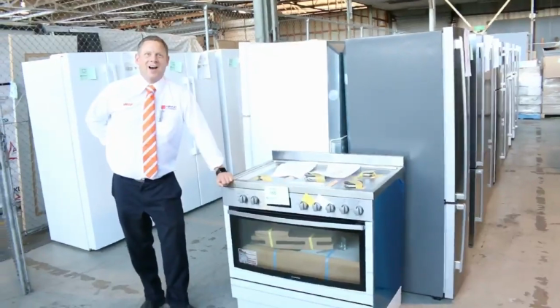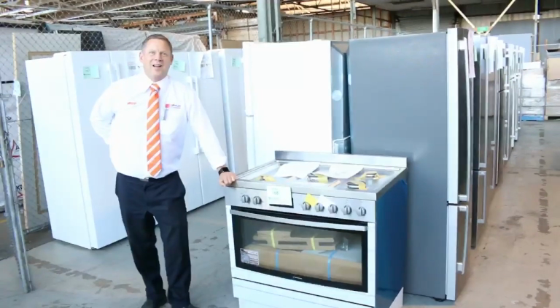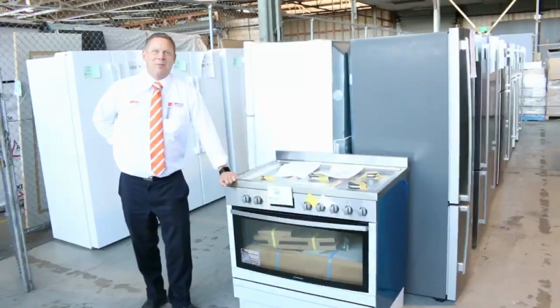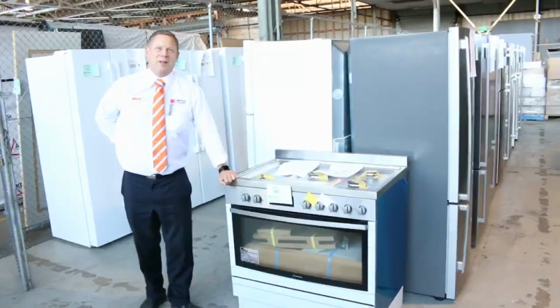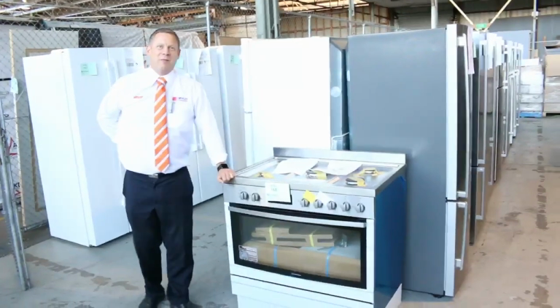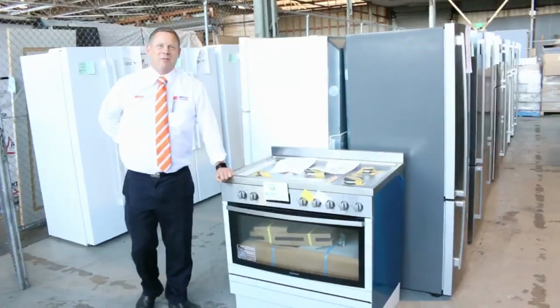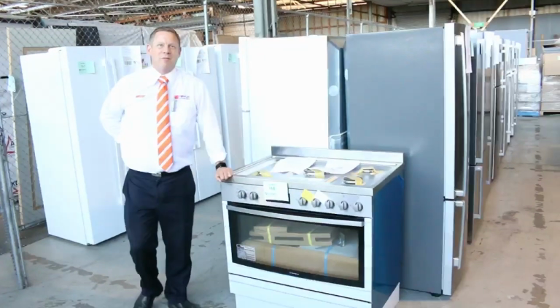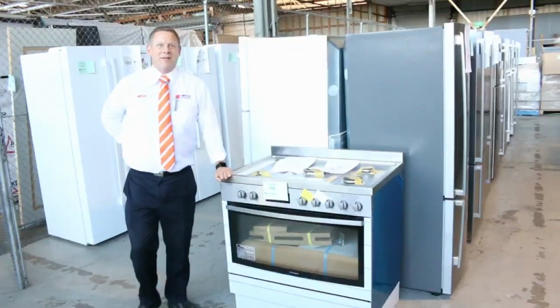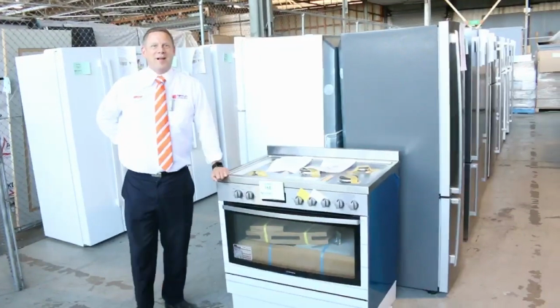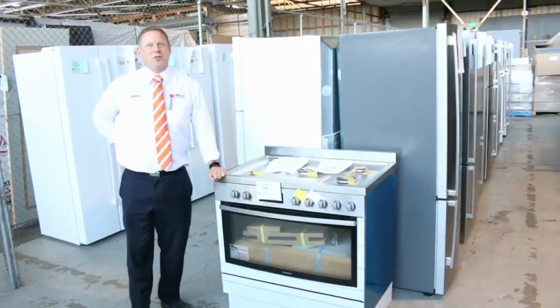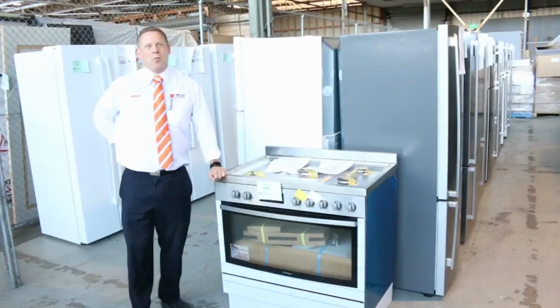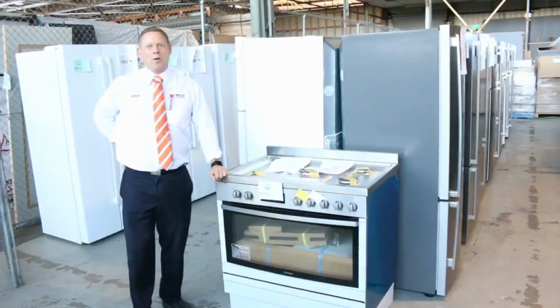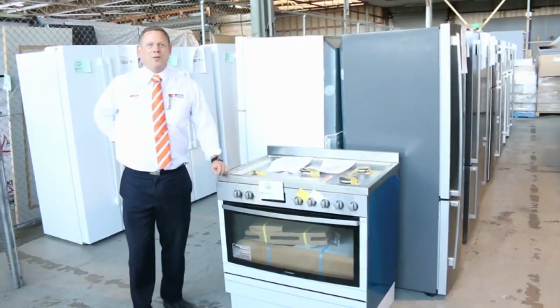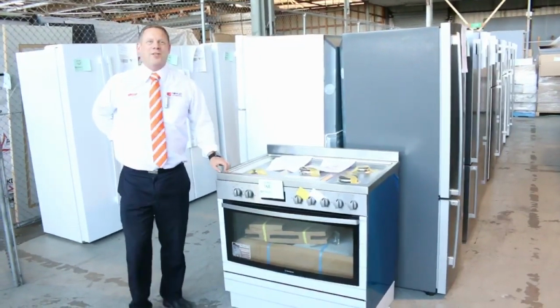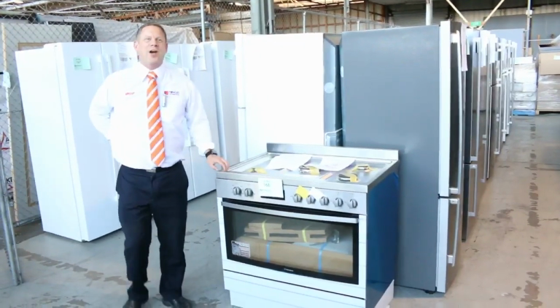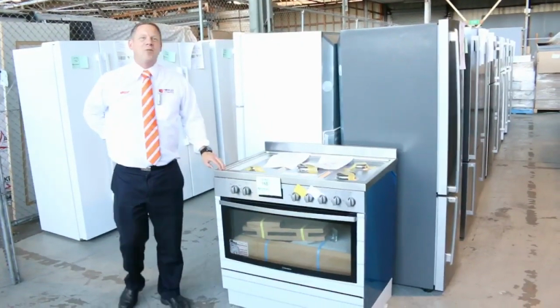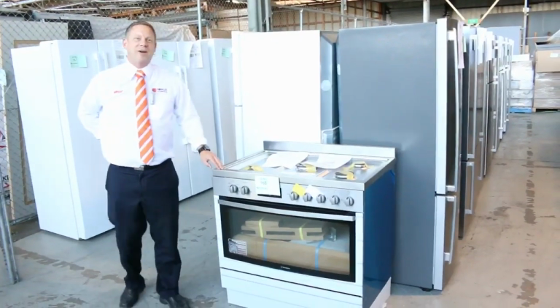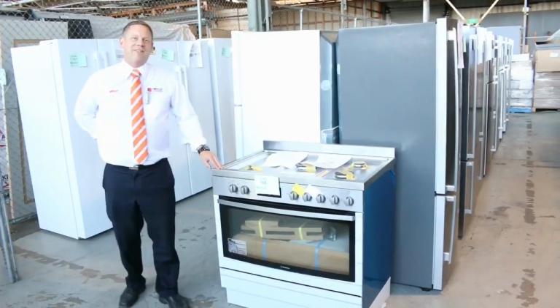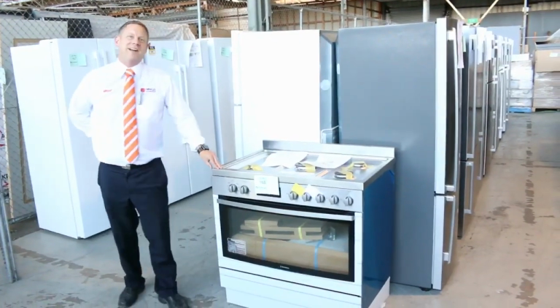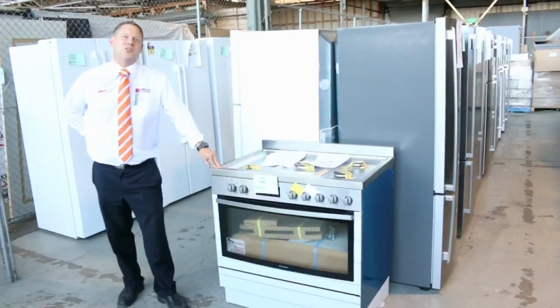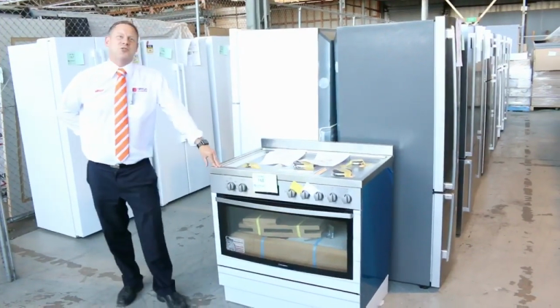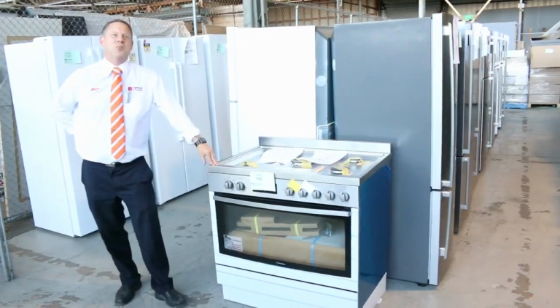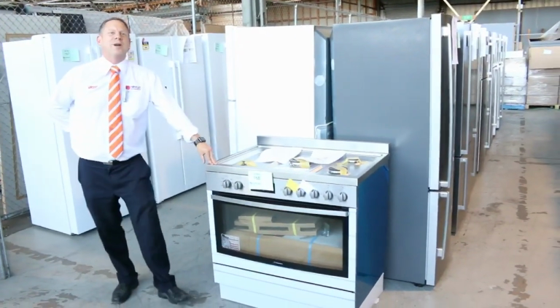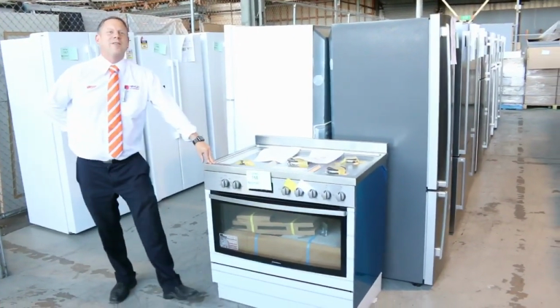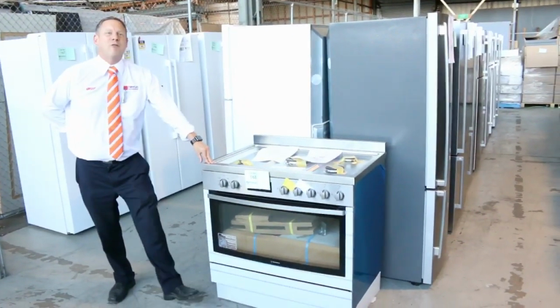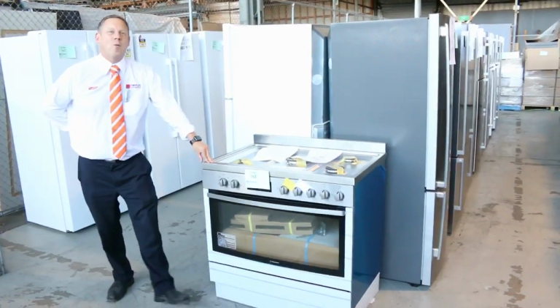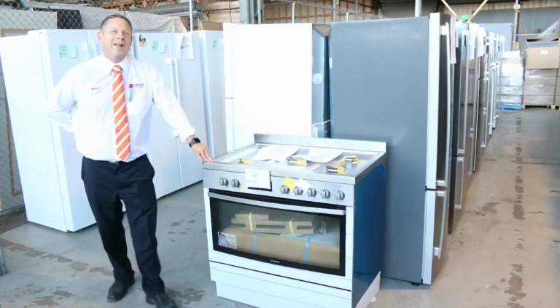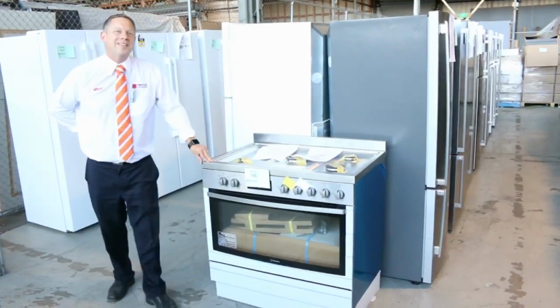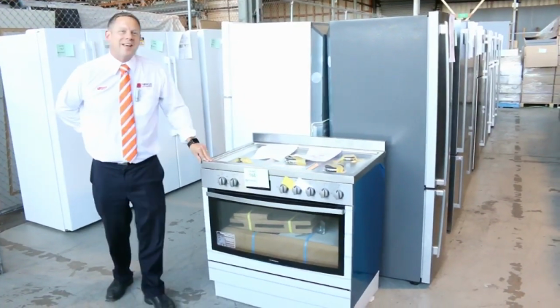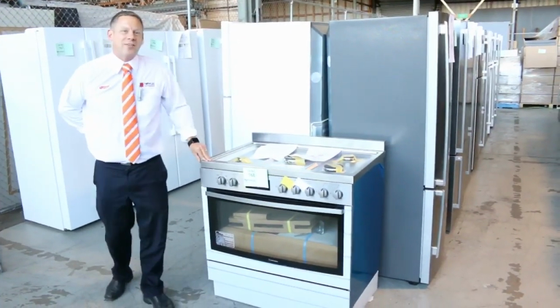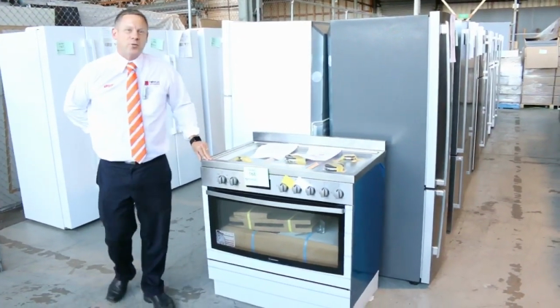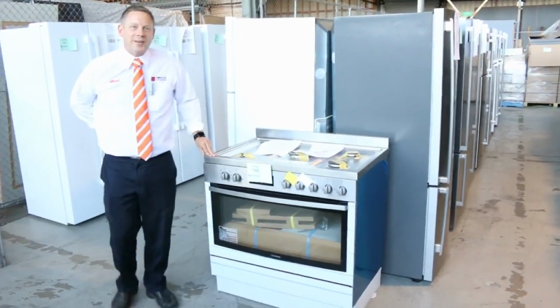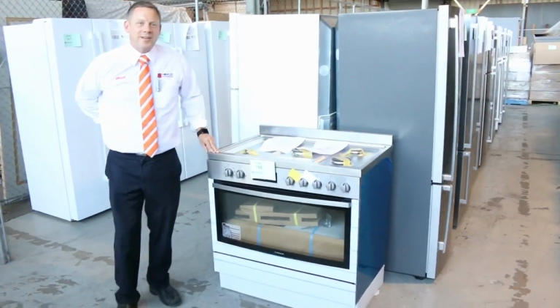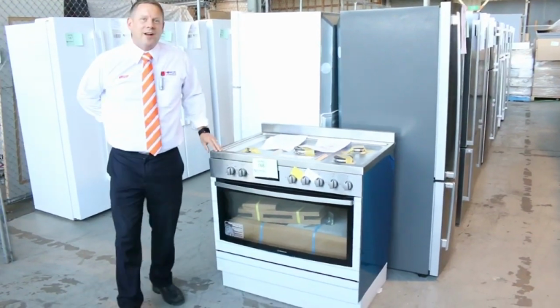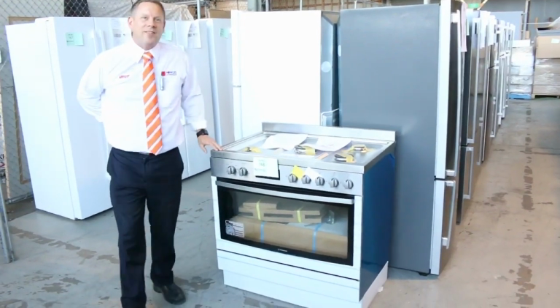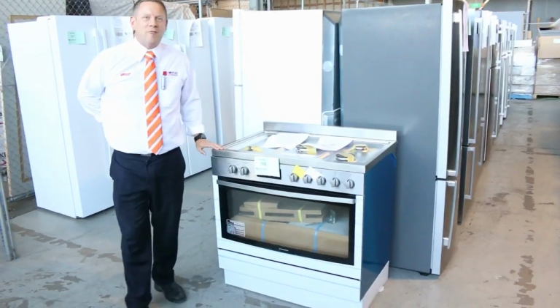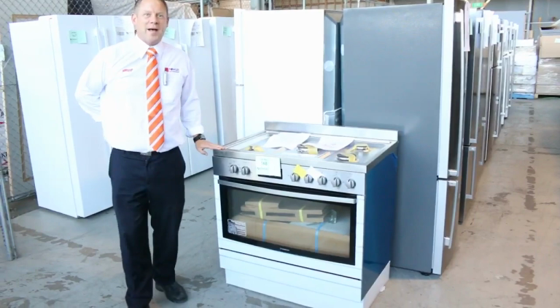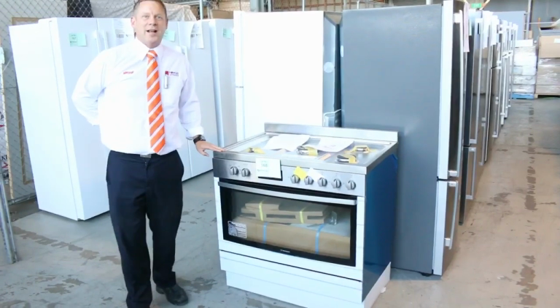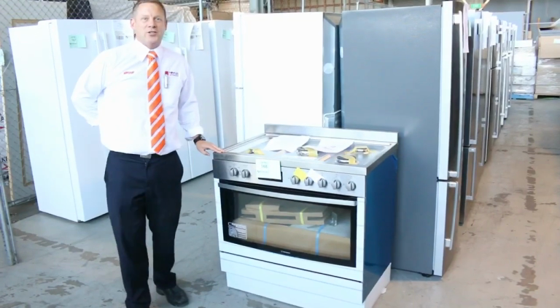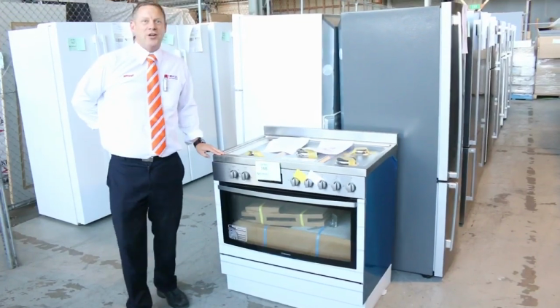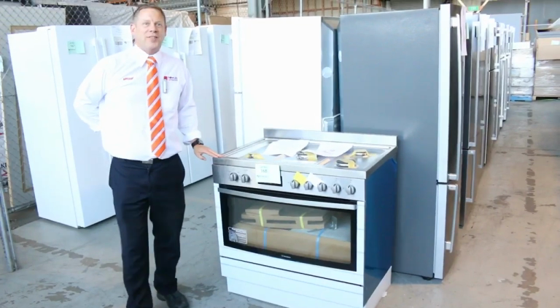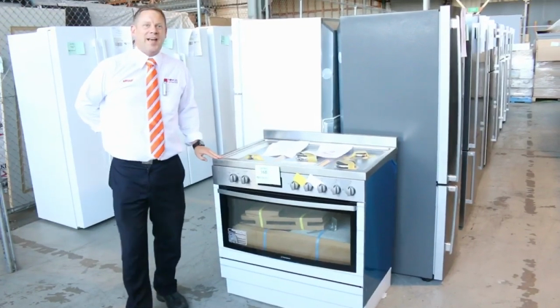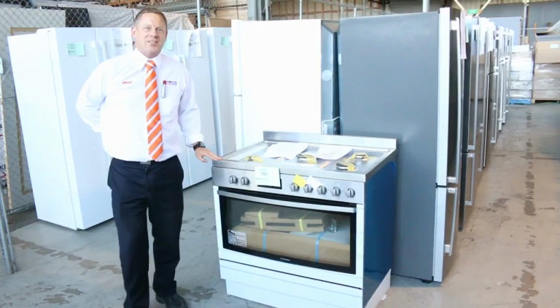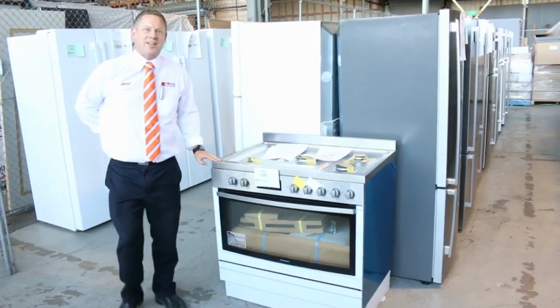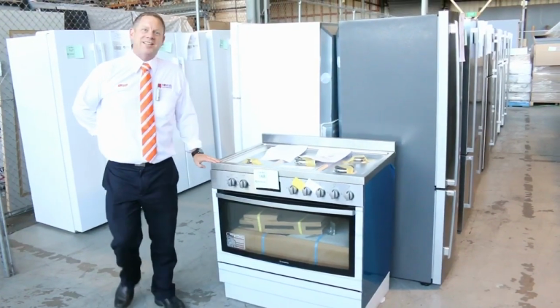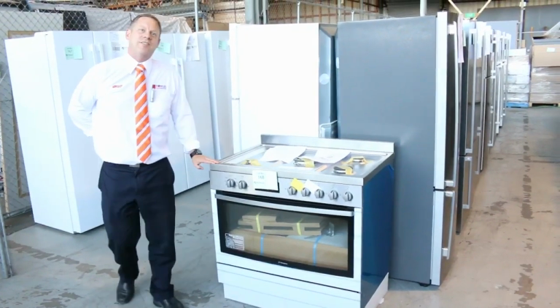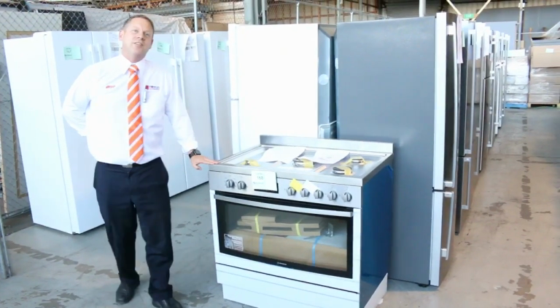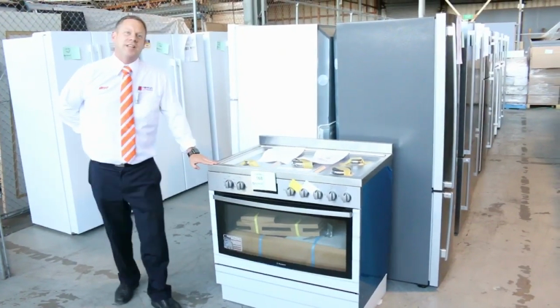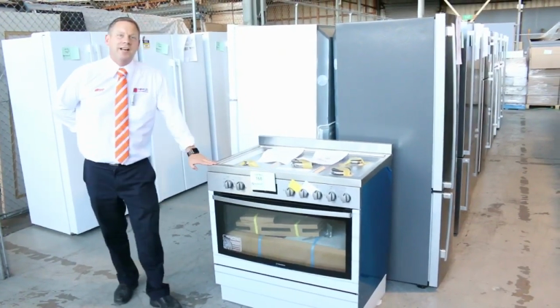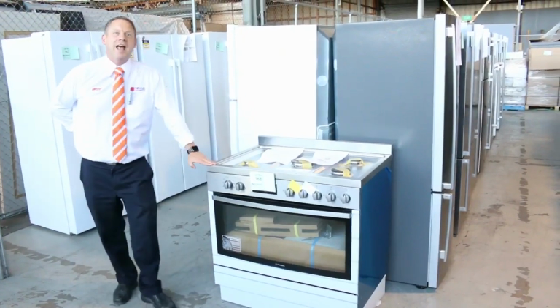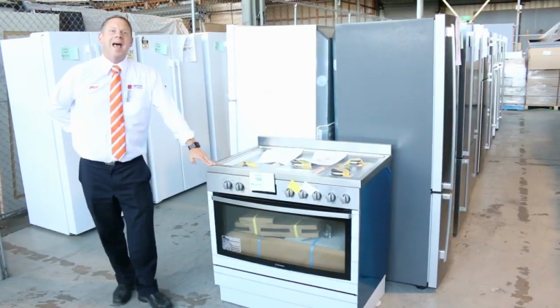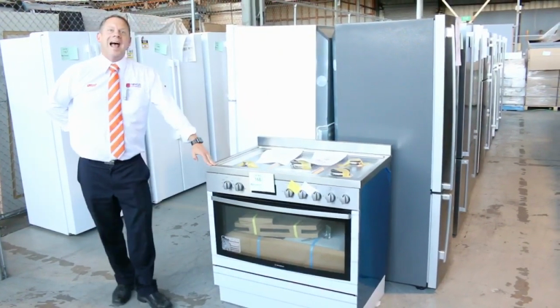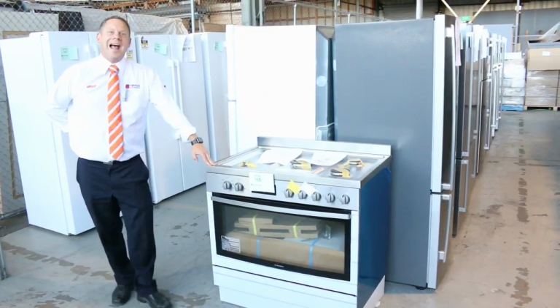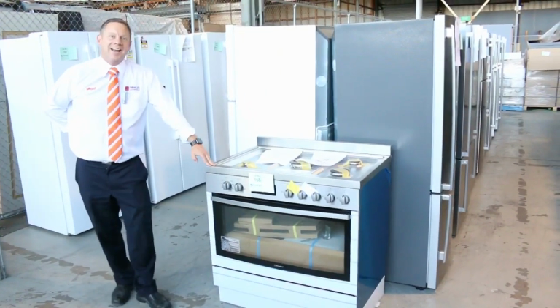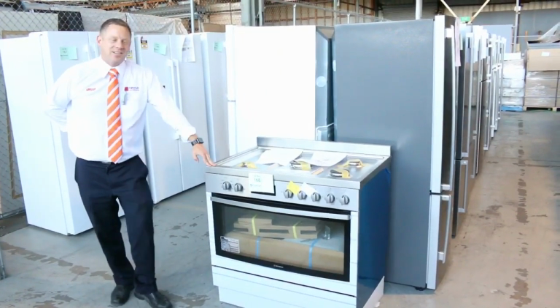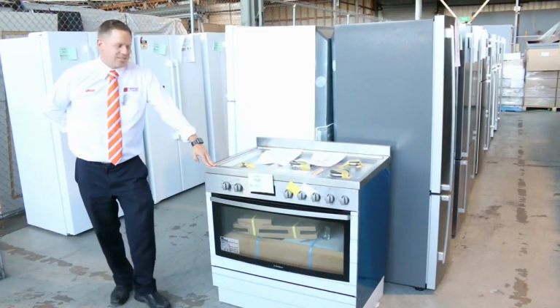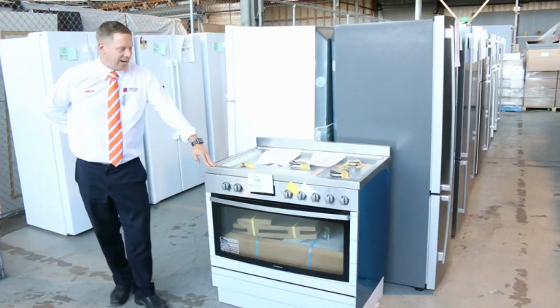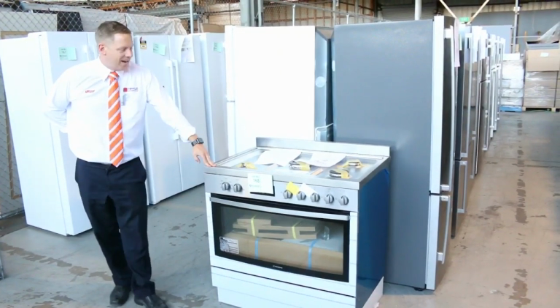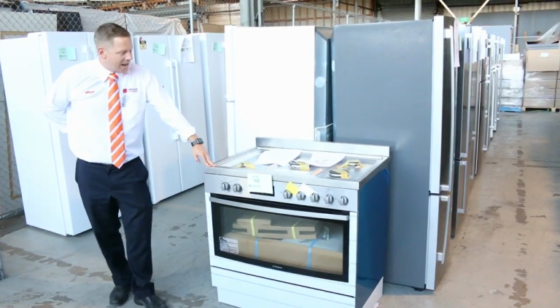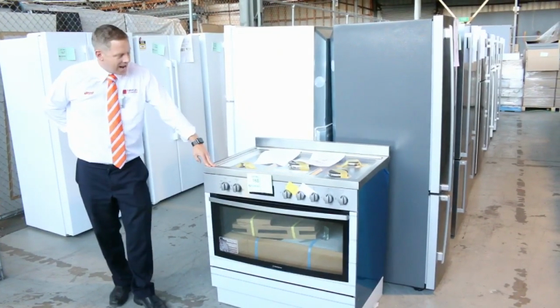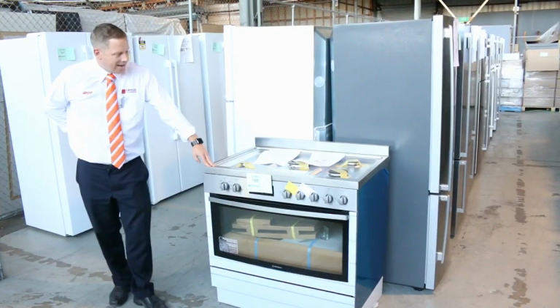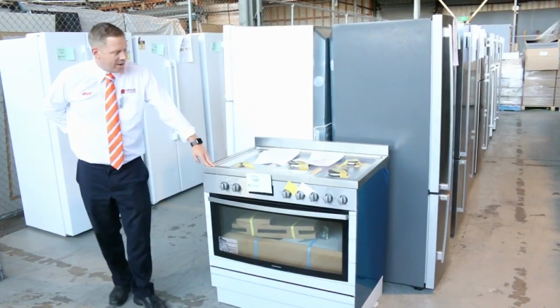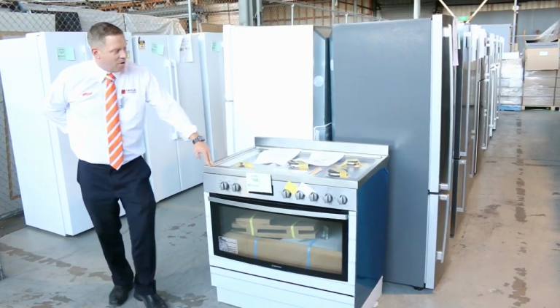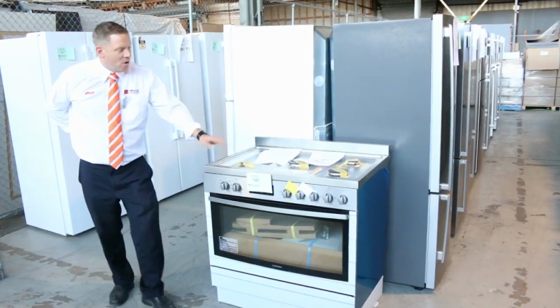Hi, I'm Liam from Fowles and welcome to the Home Renovators auction preview for Wednesday the 29th of March 2017 at 10am.